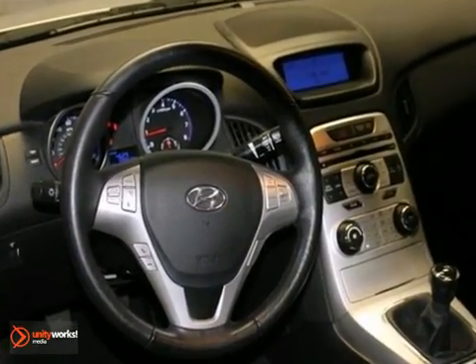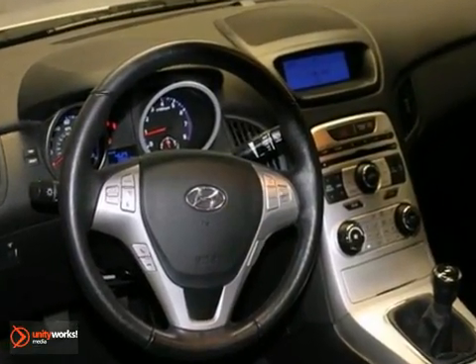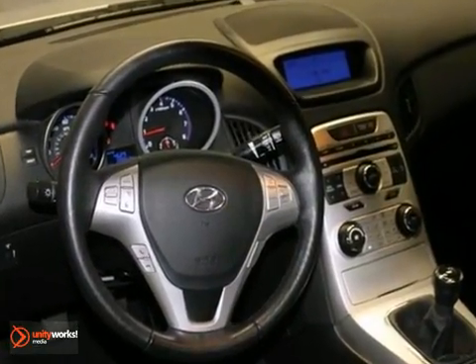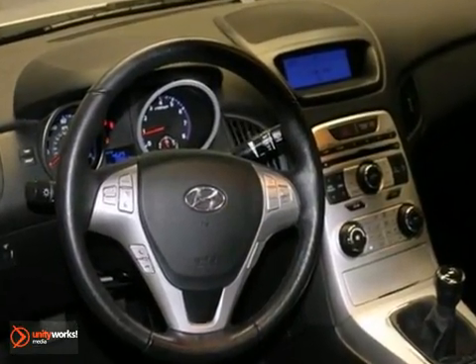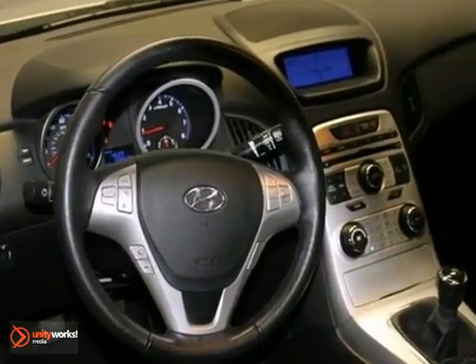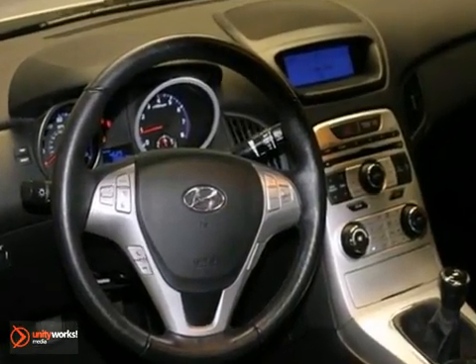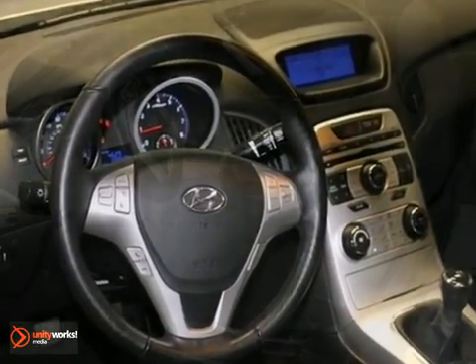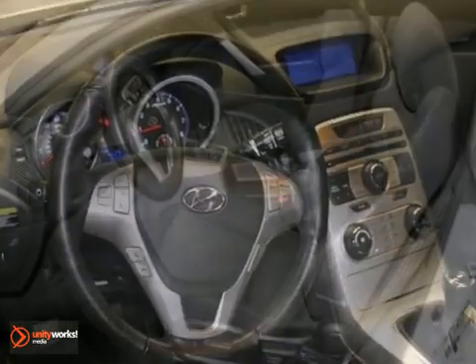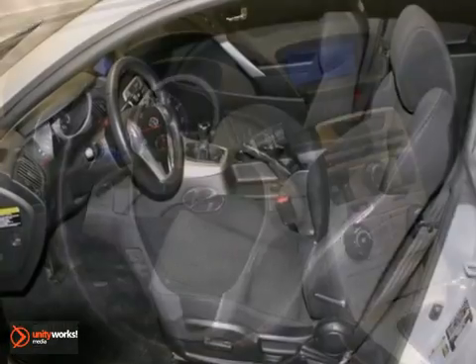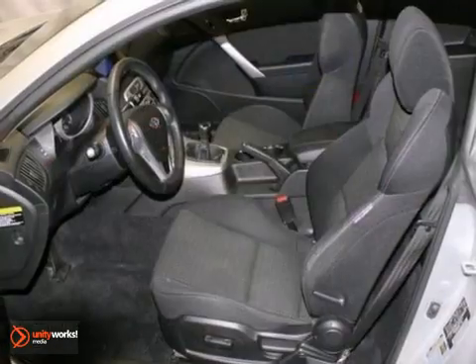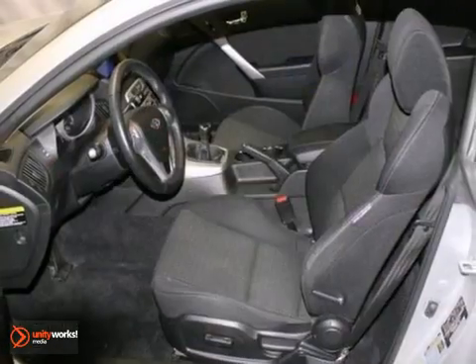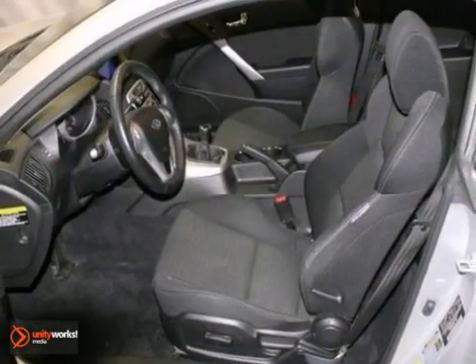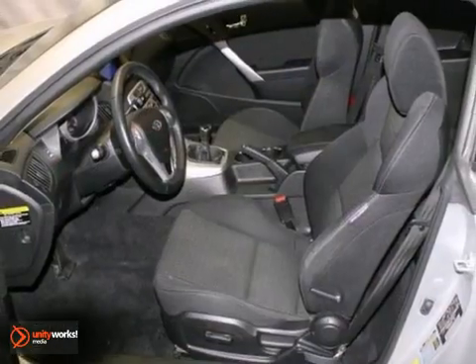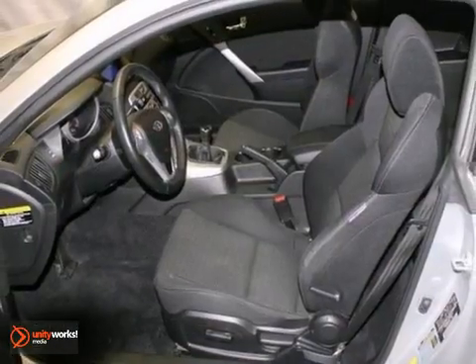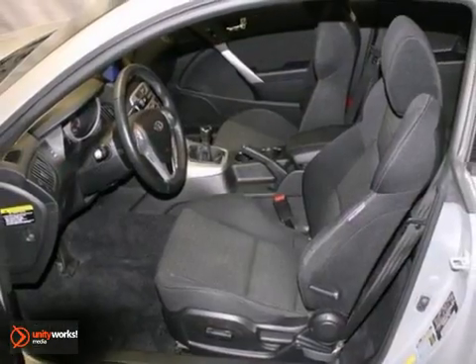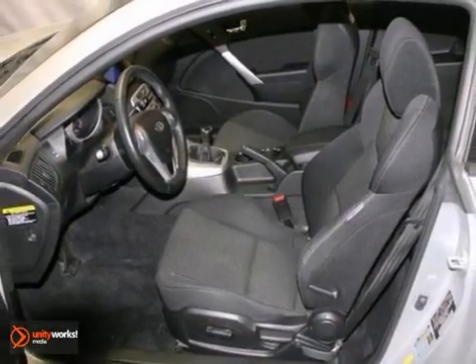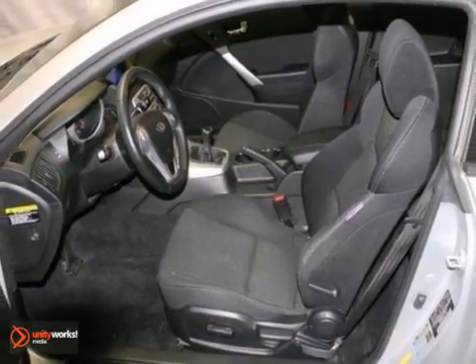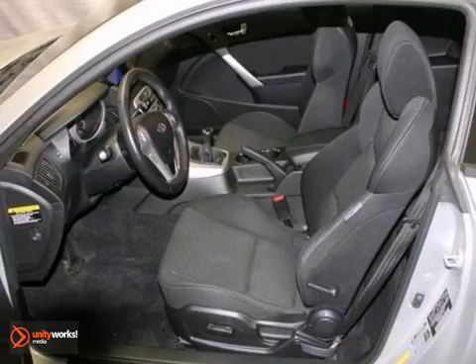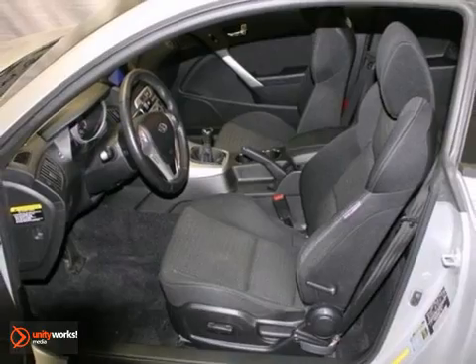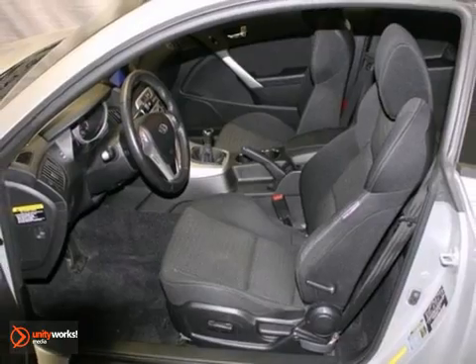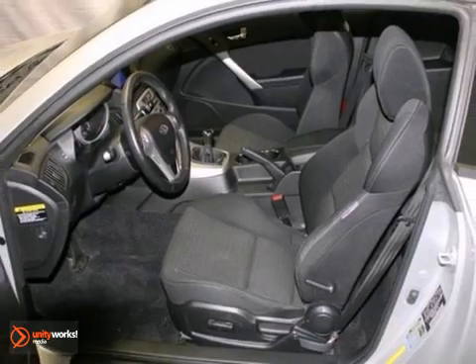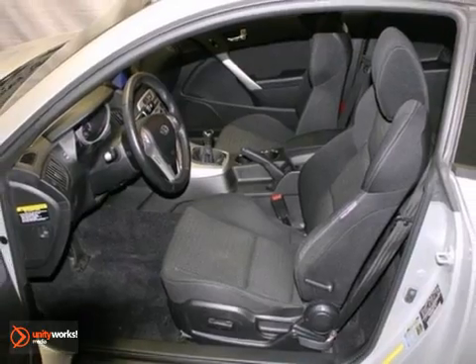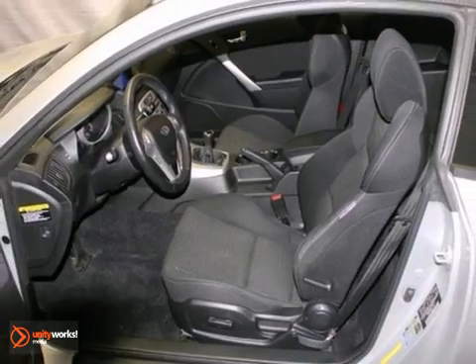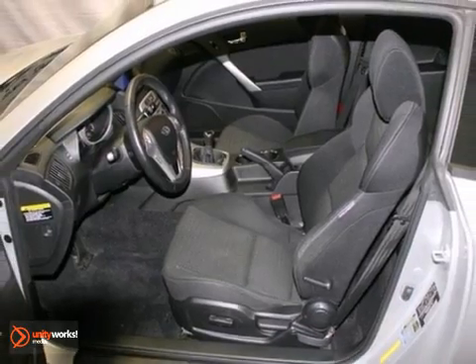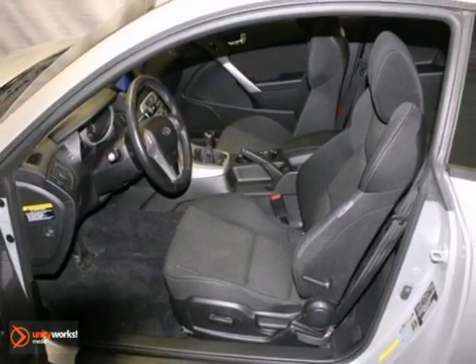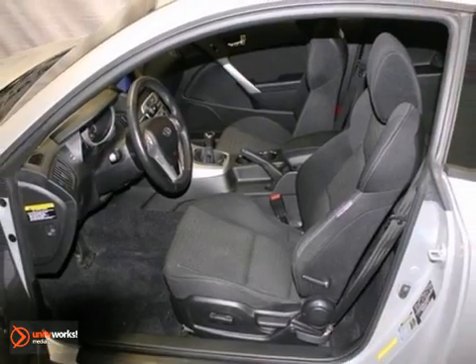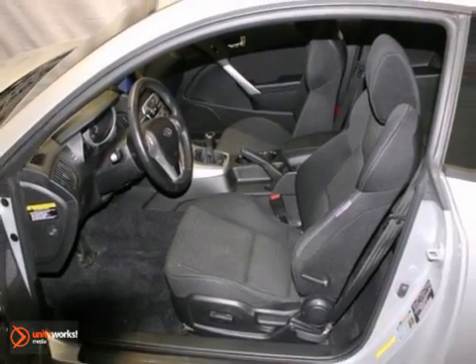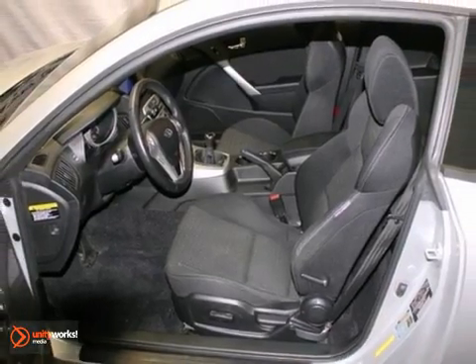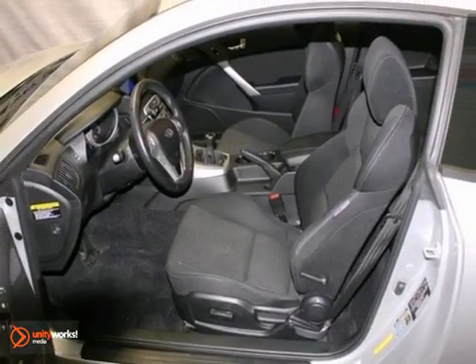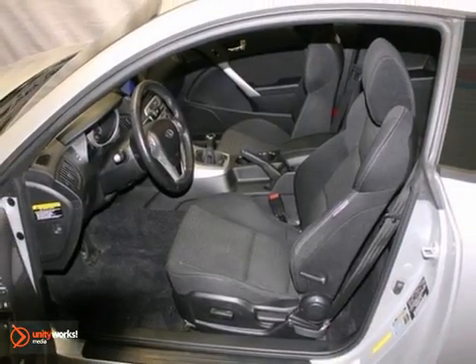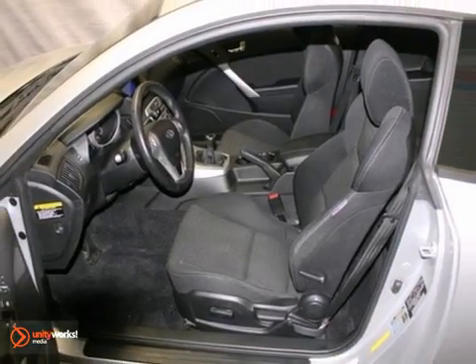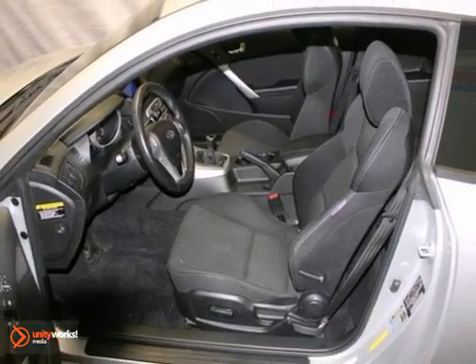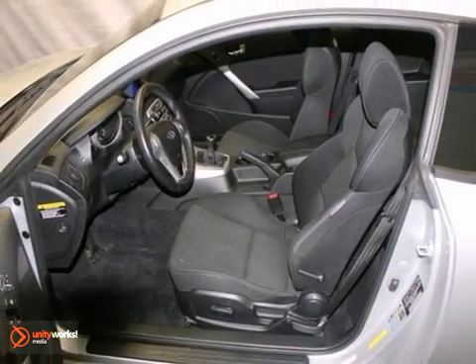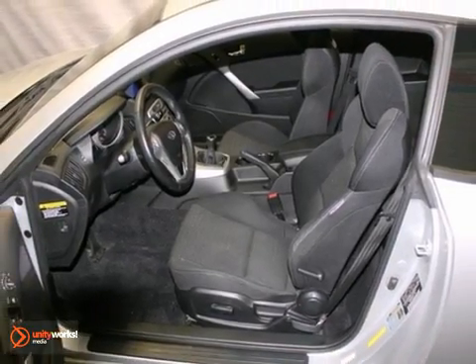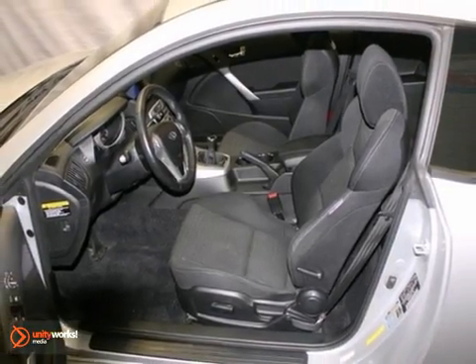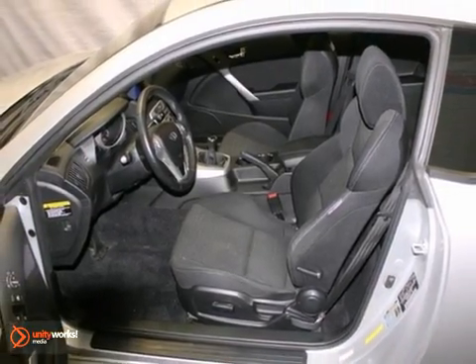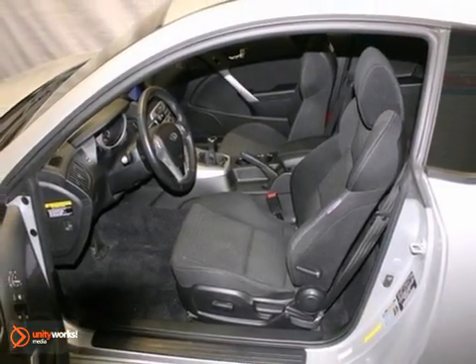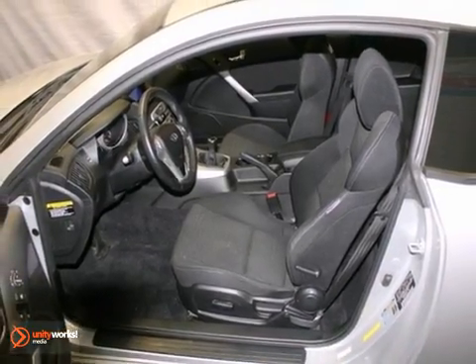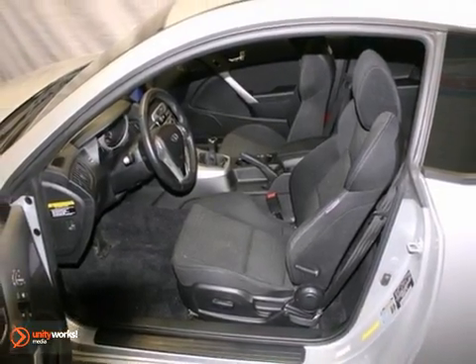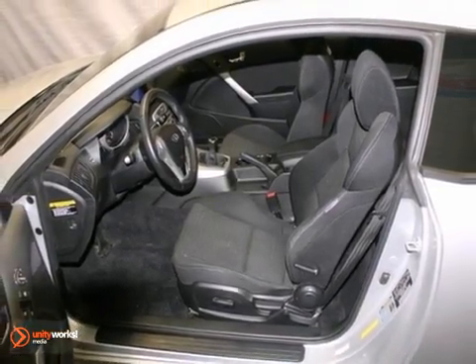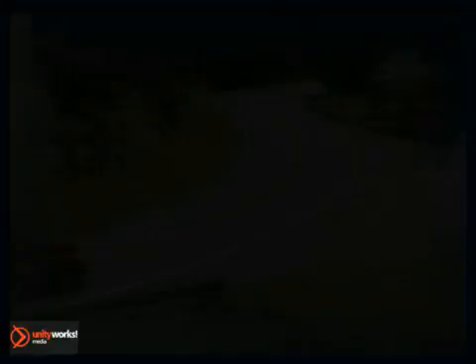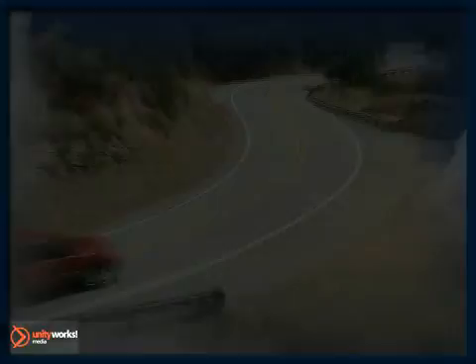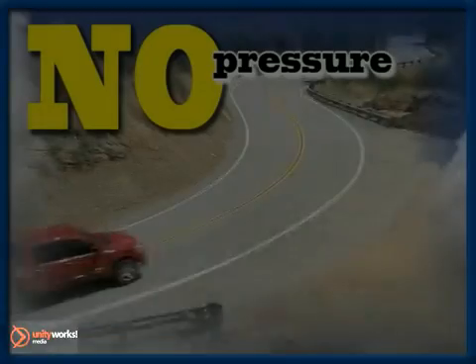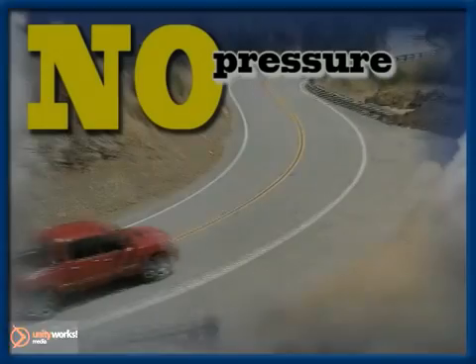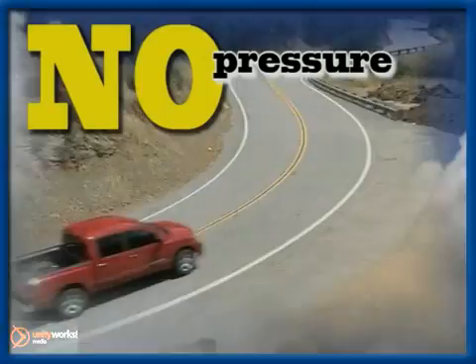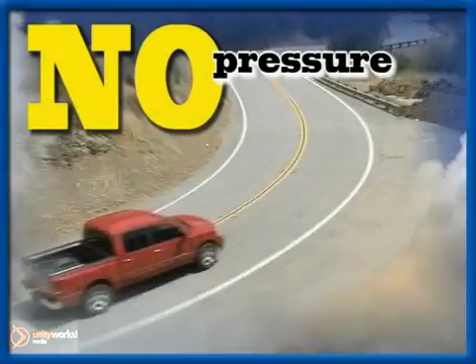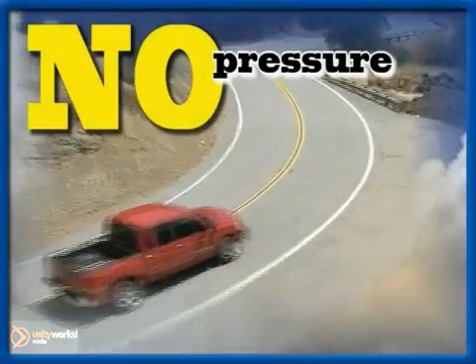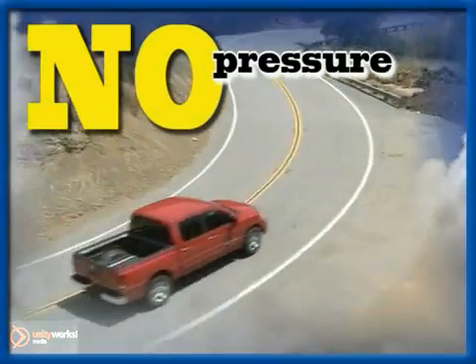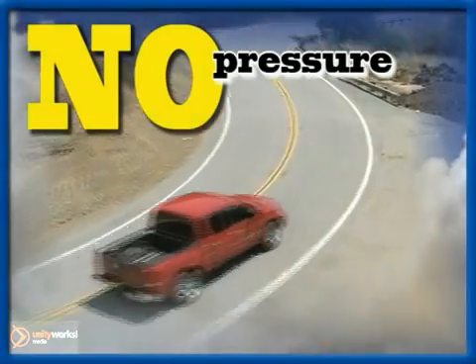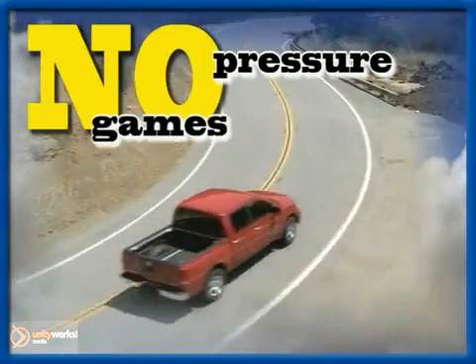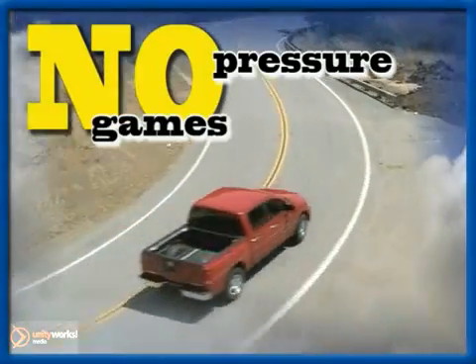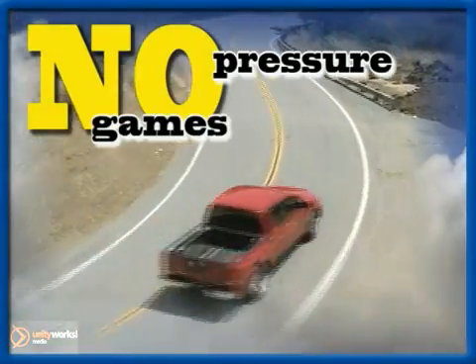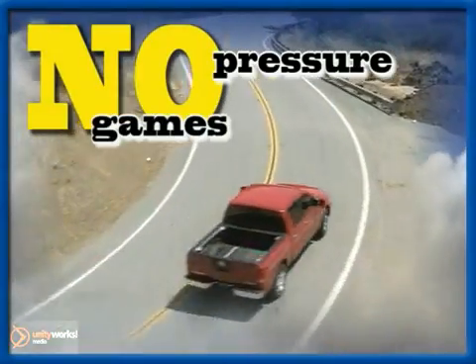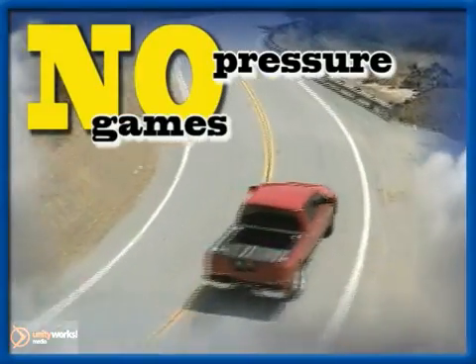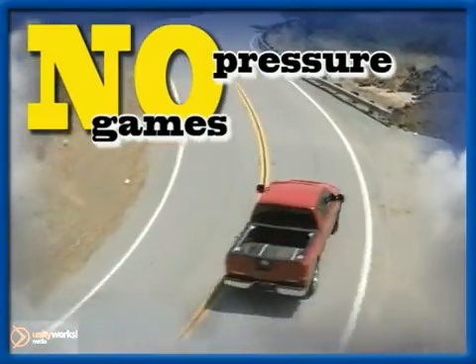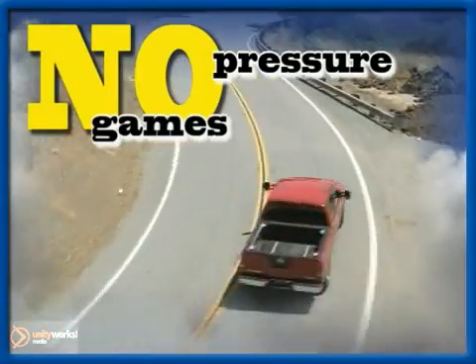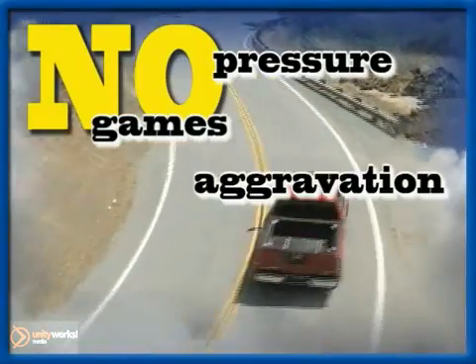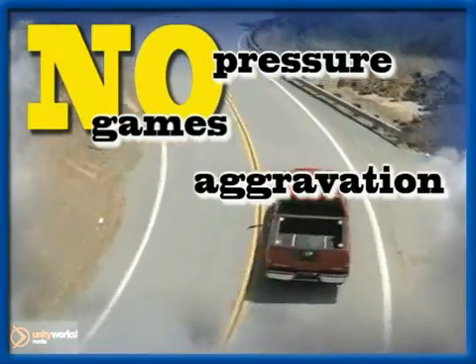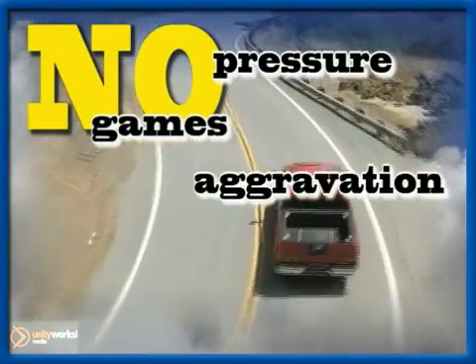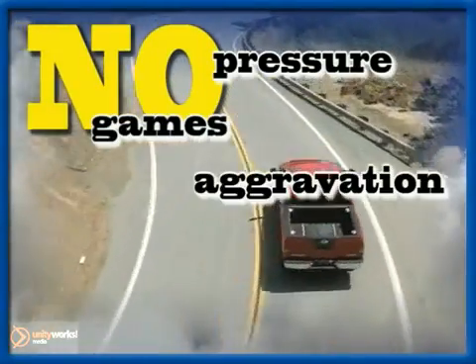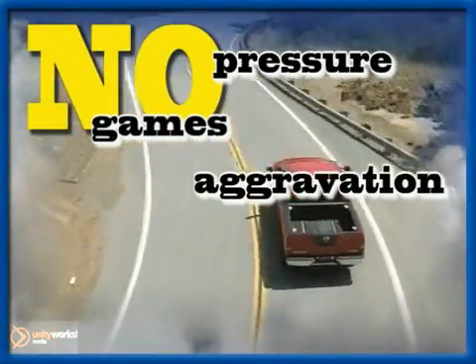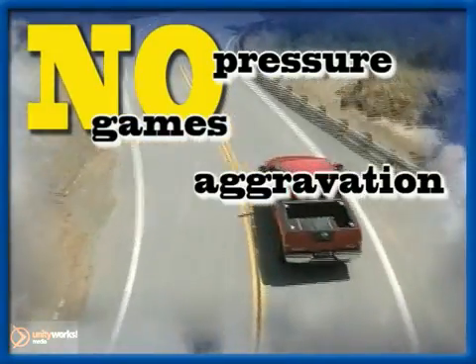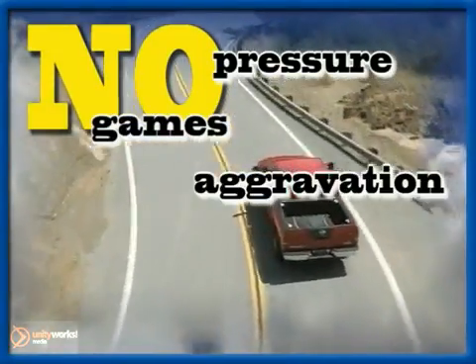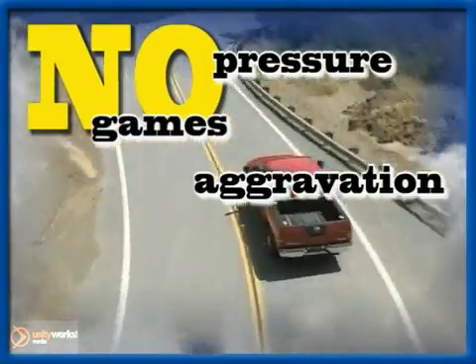We'd love to have you take it for a test drive. No pressure, no games, no aggravation.